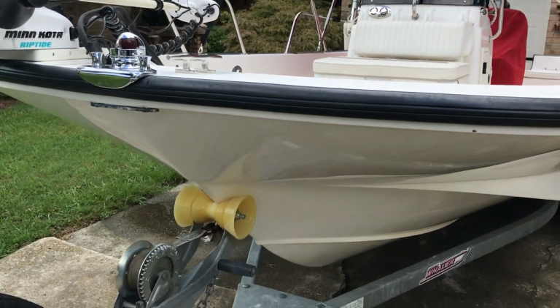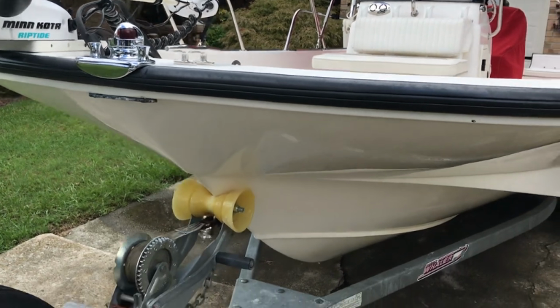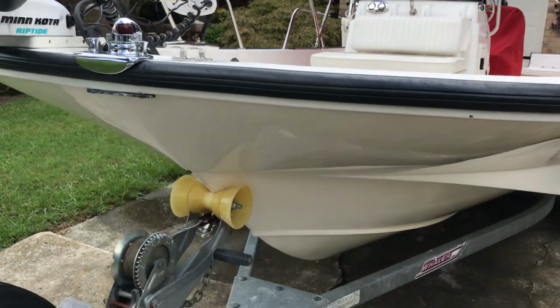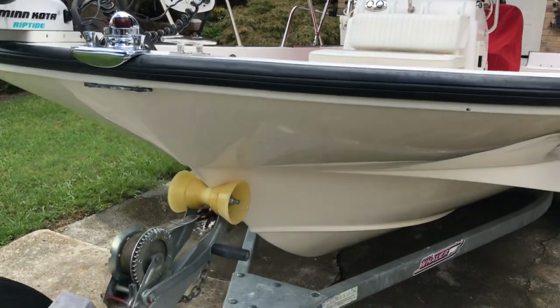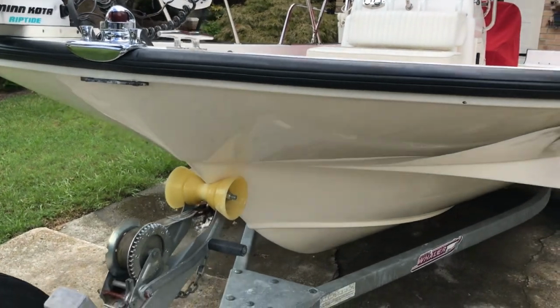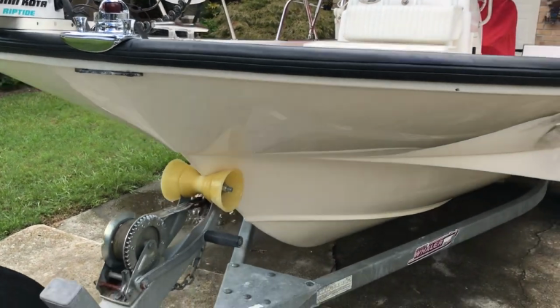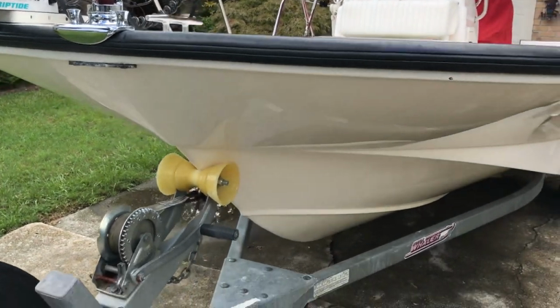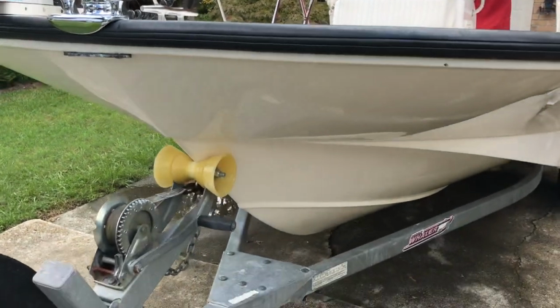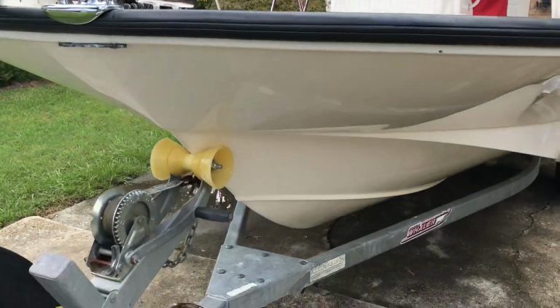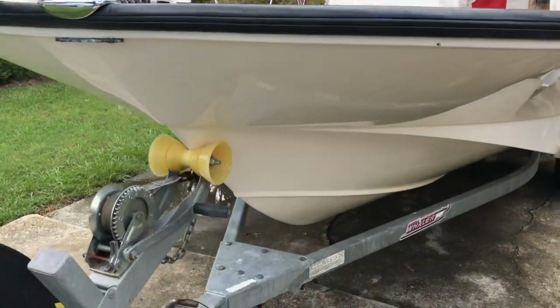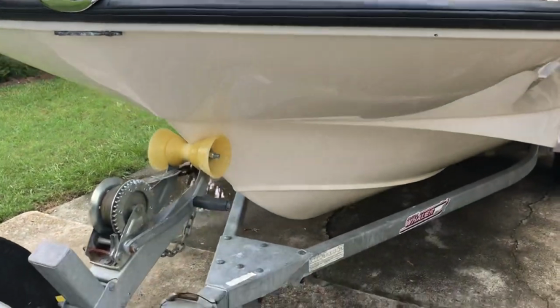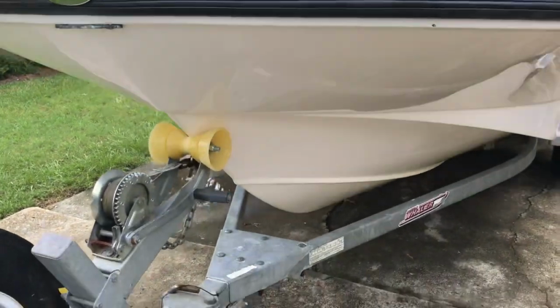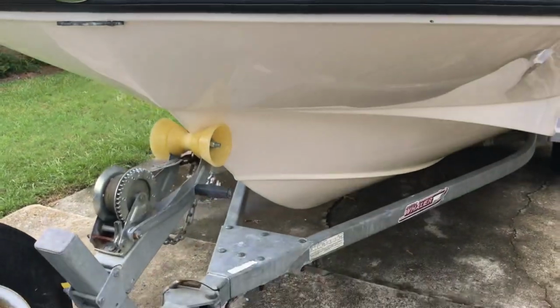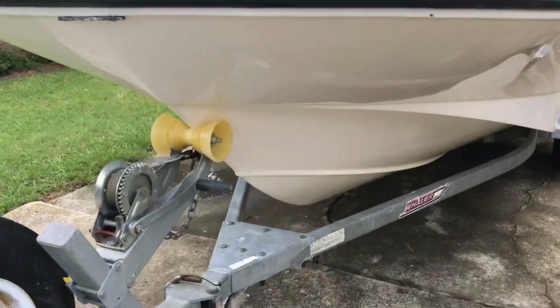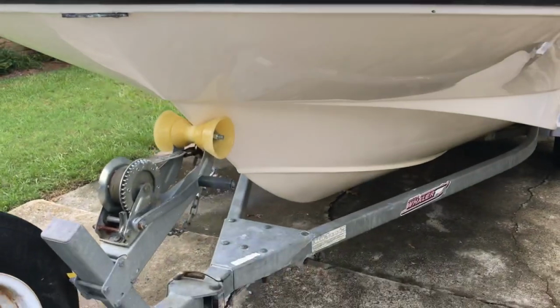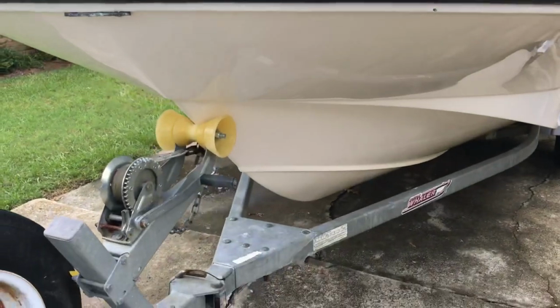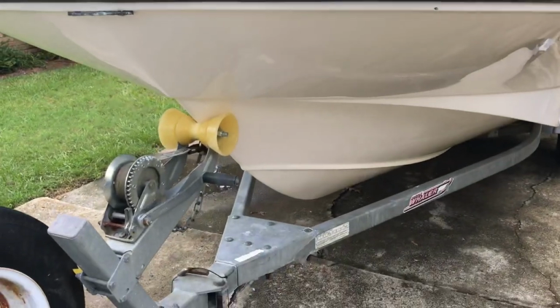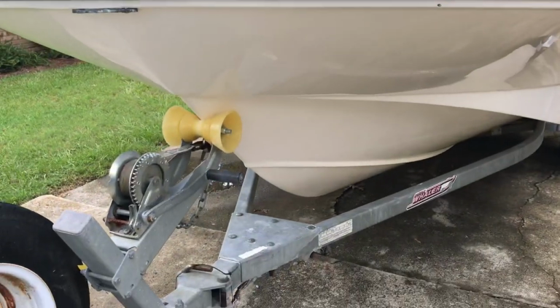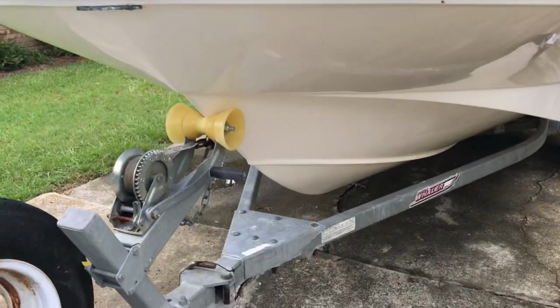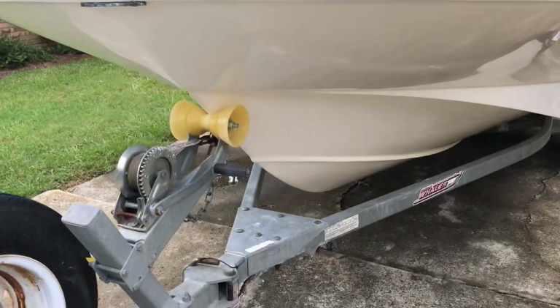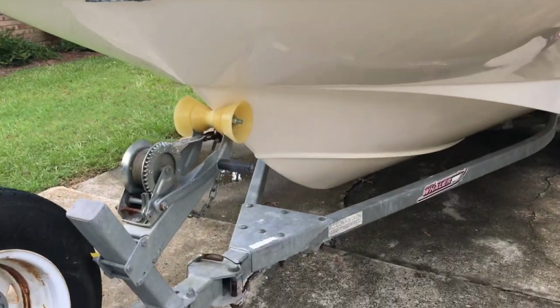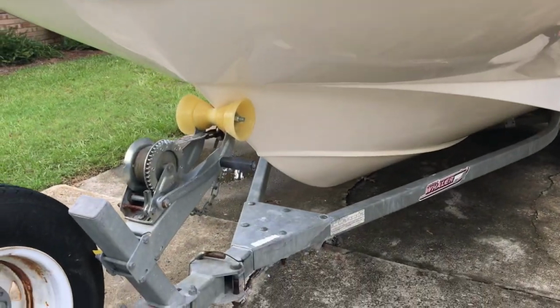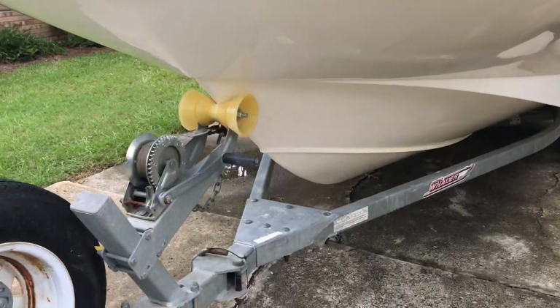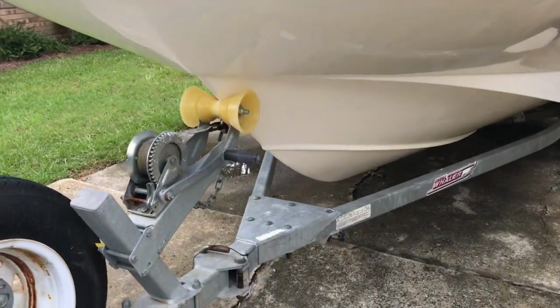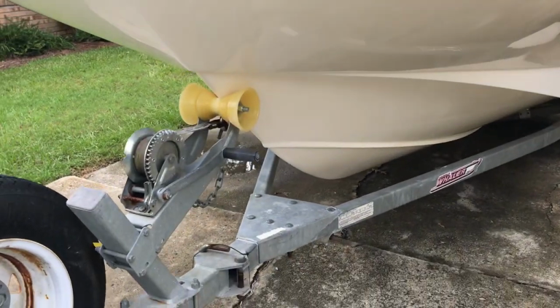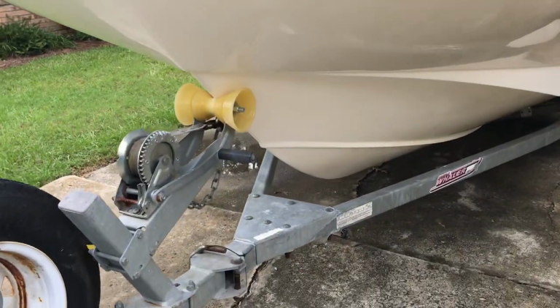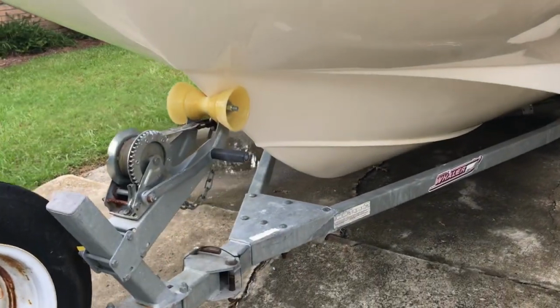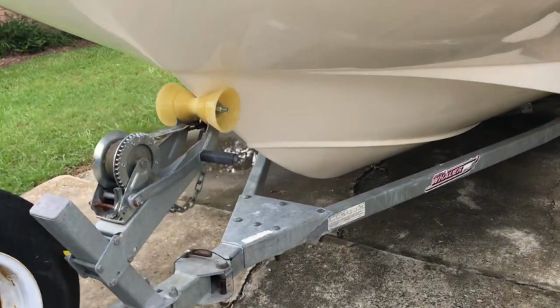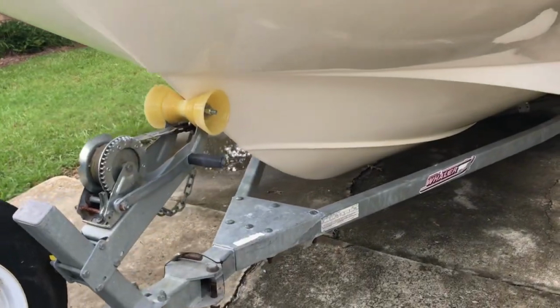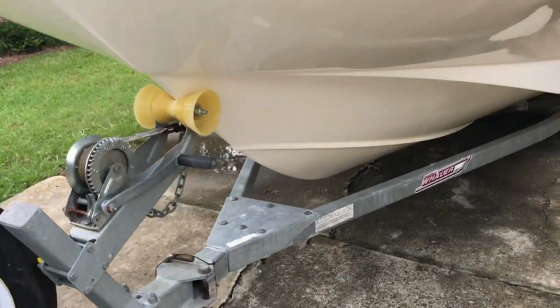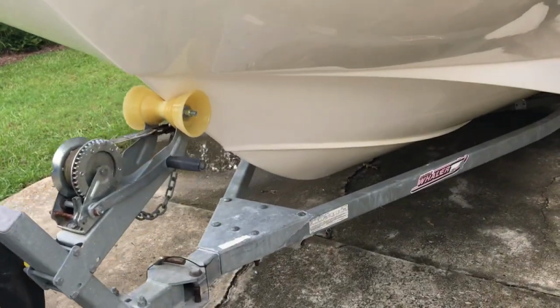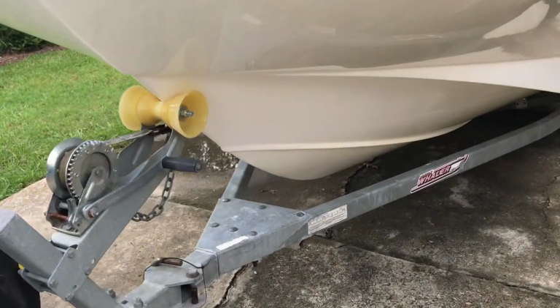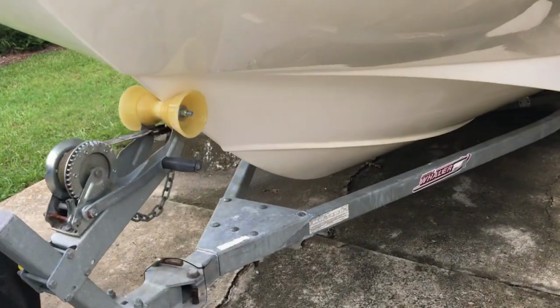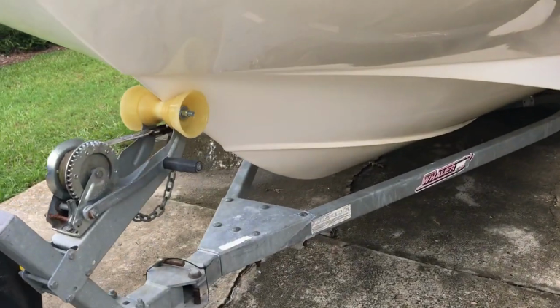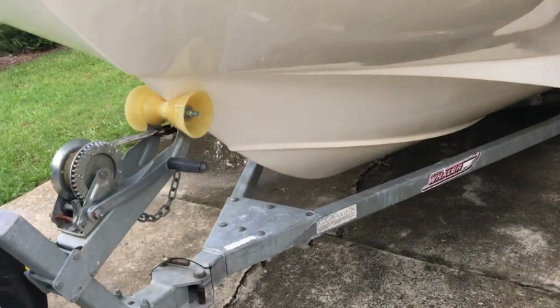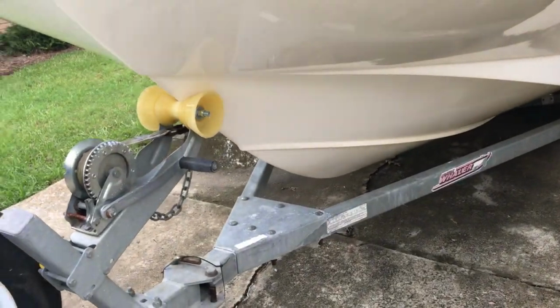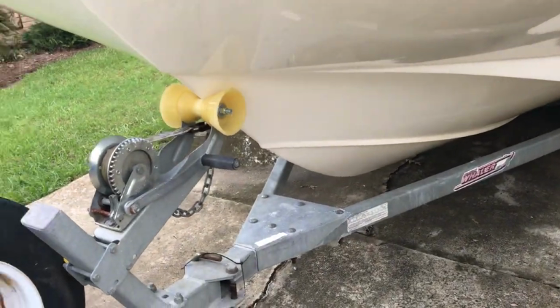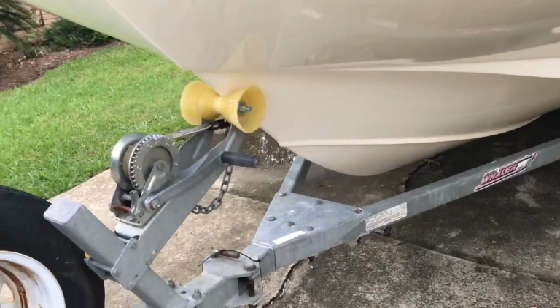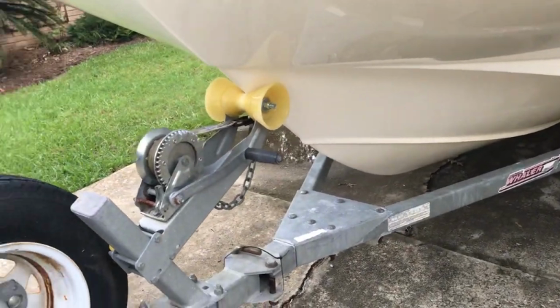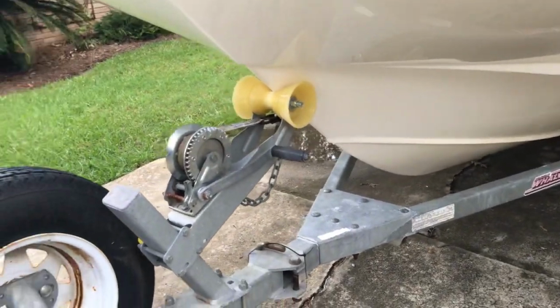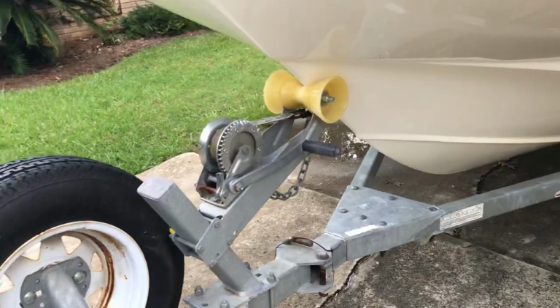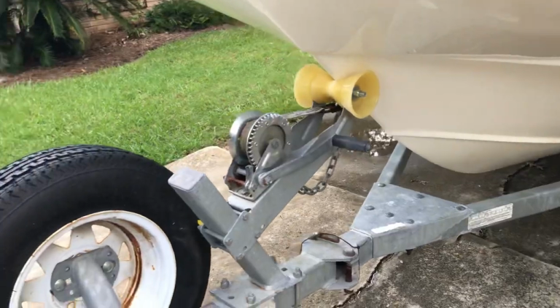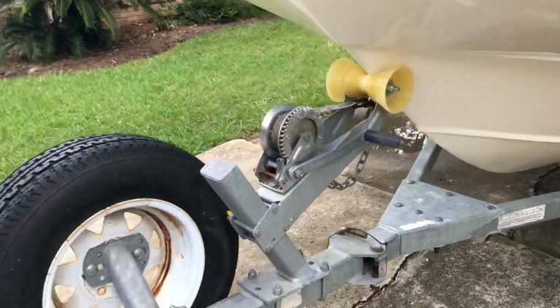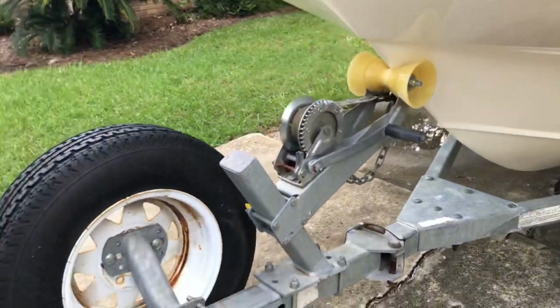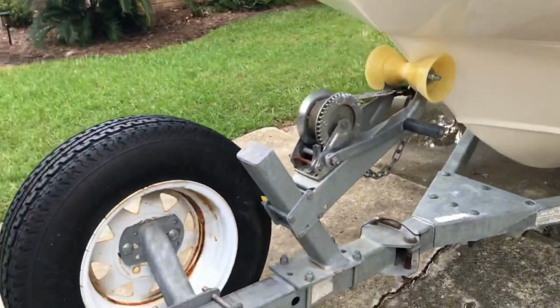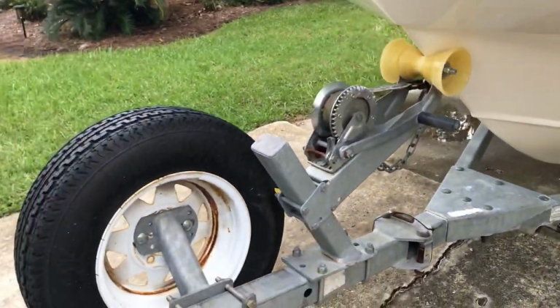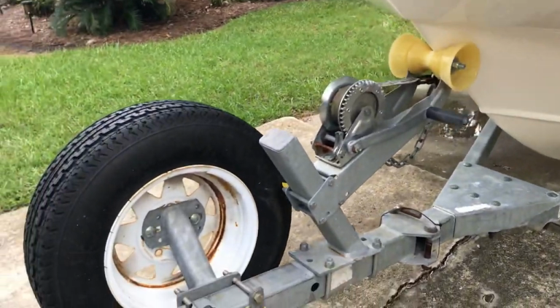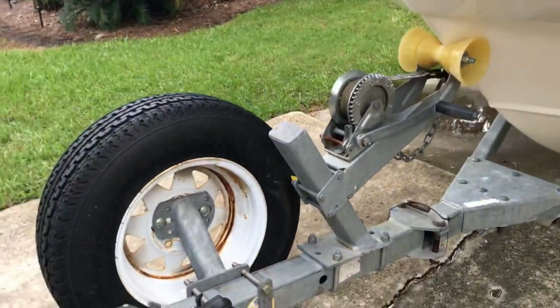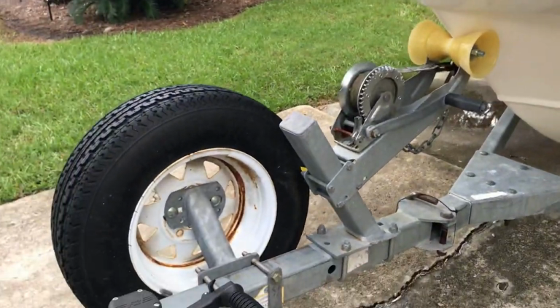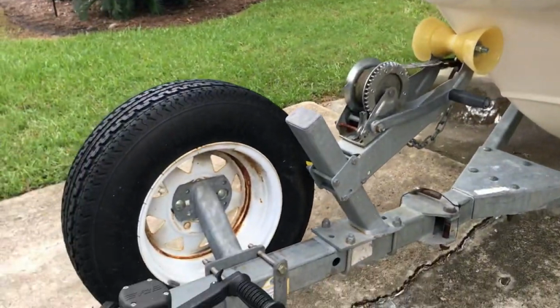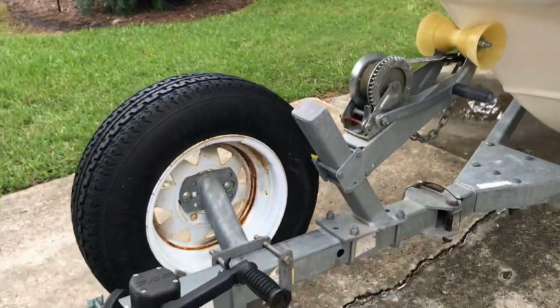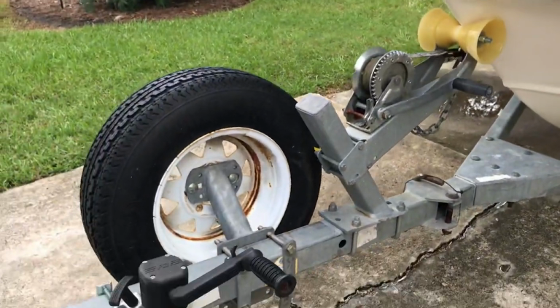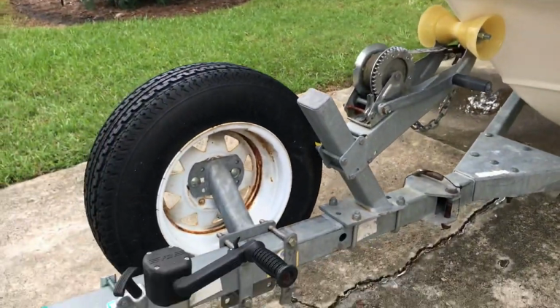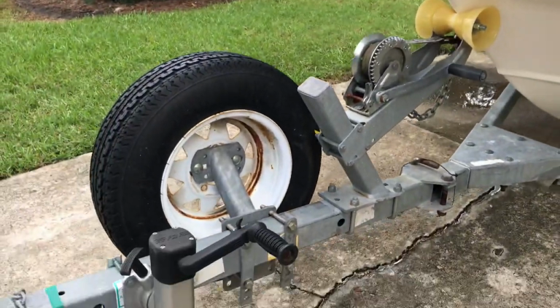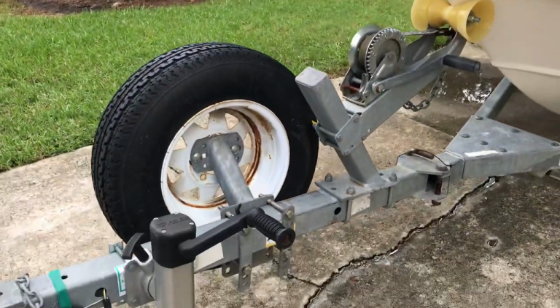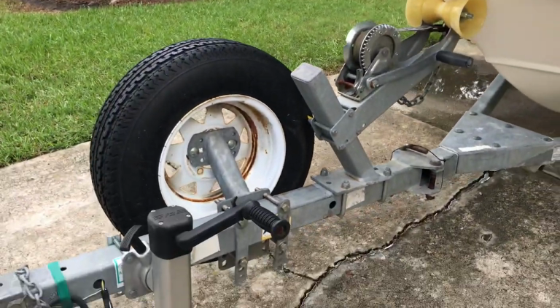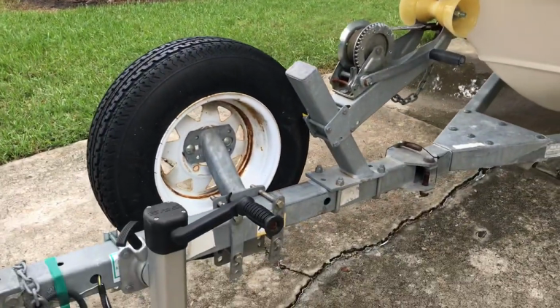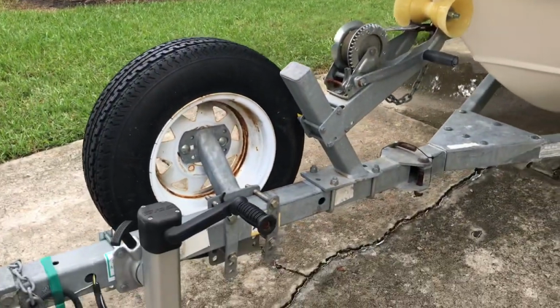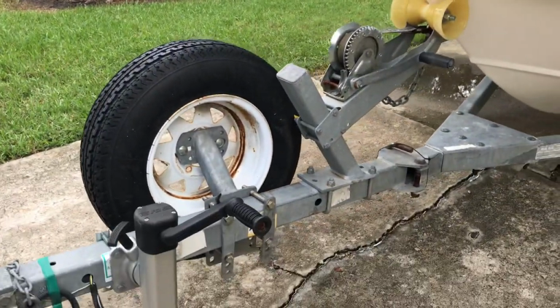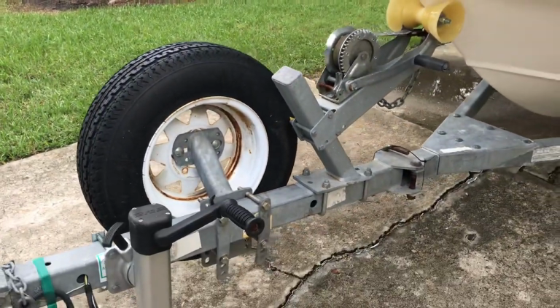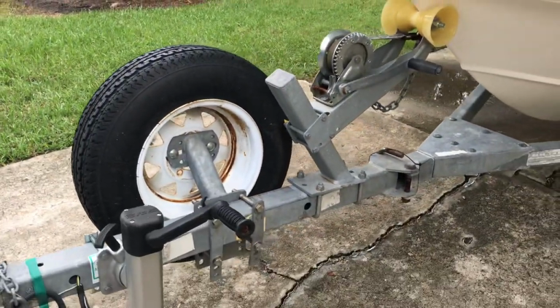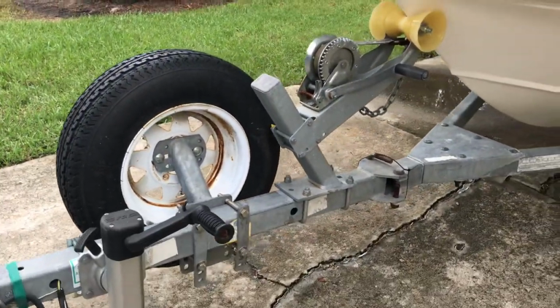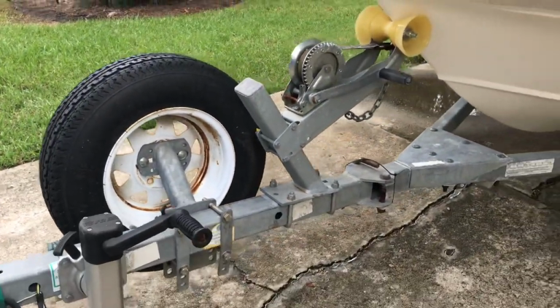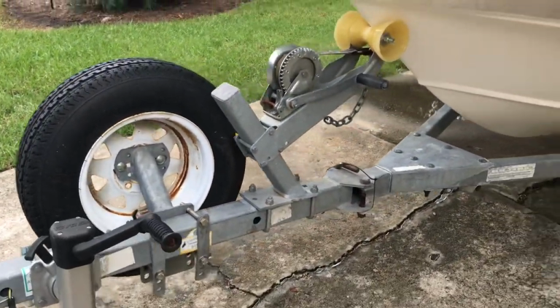The trailer is the original Easy Loader trailer. It does have a spare tire with a painted rim.